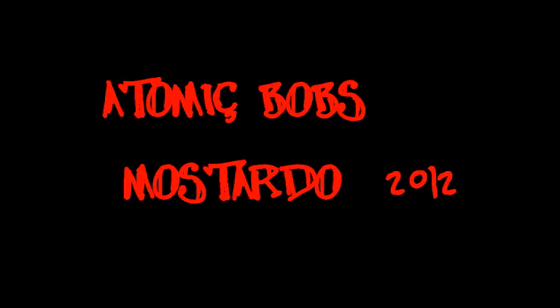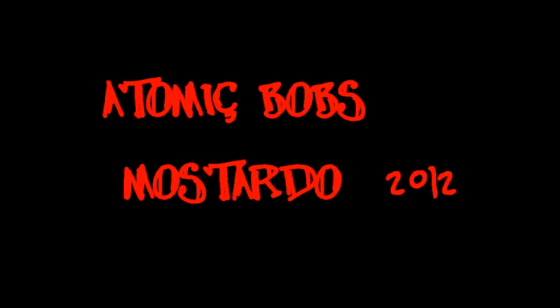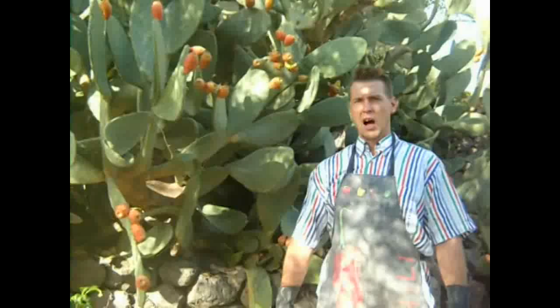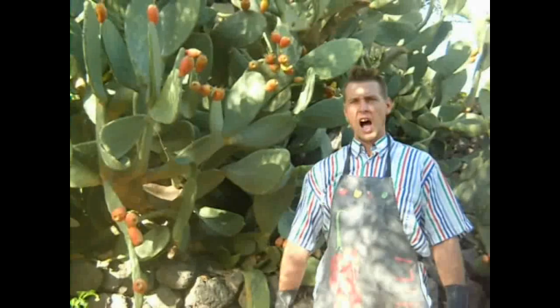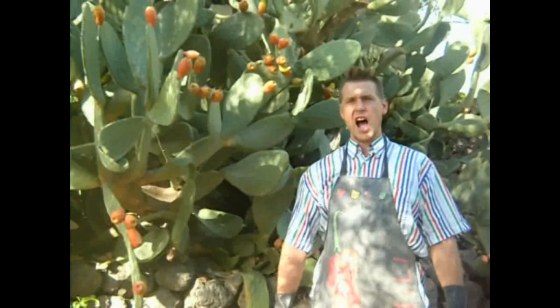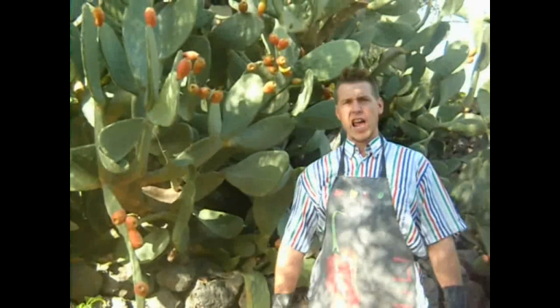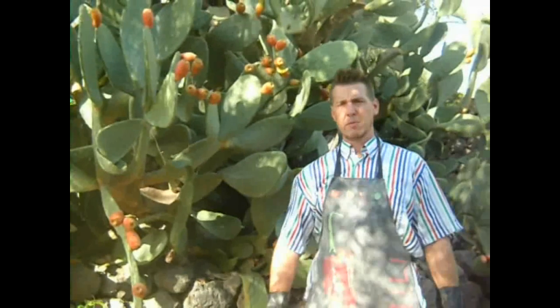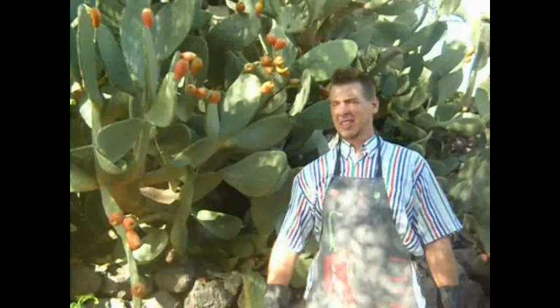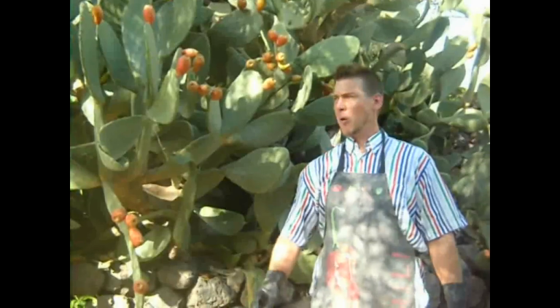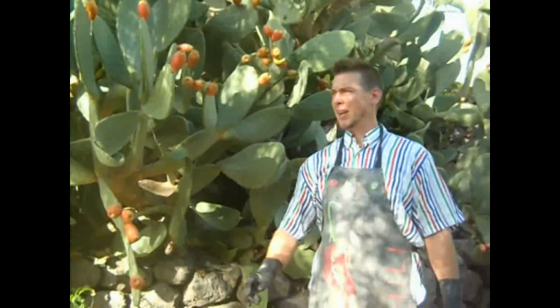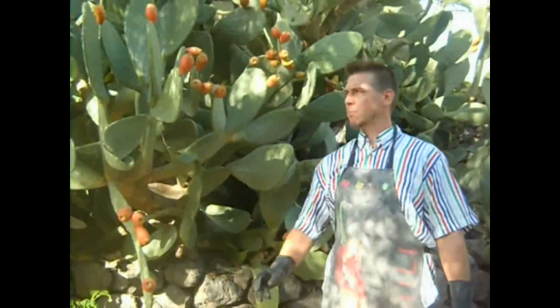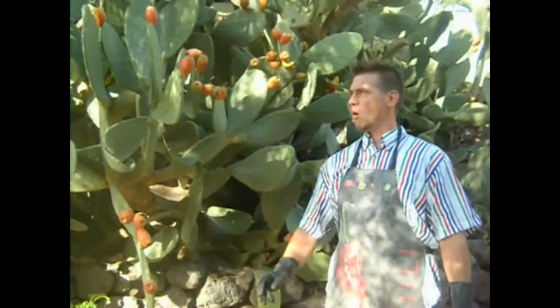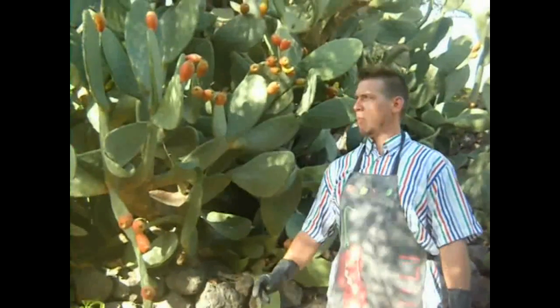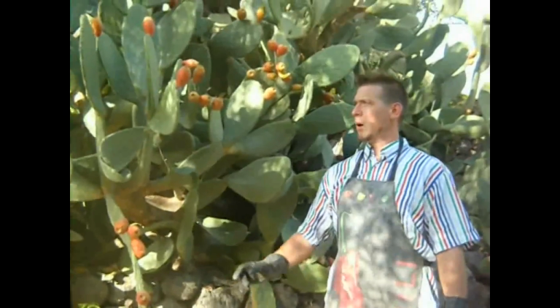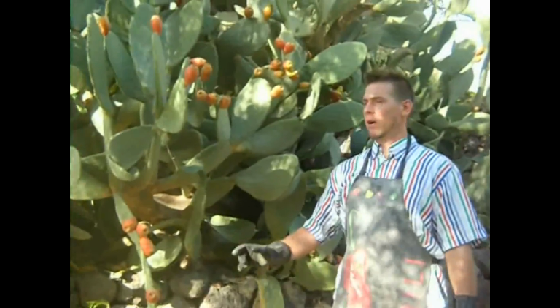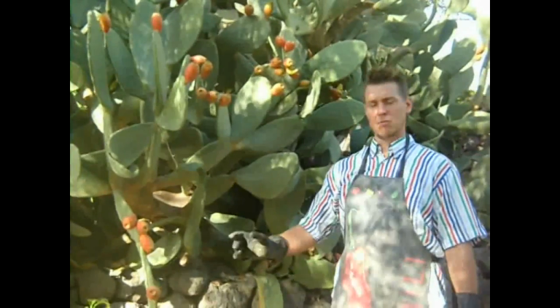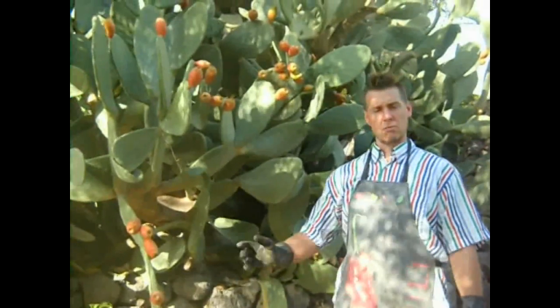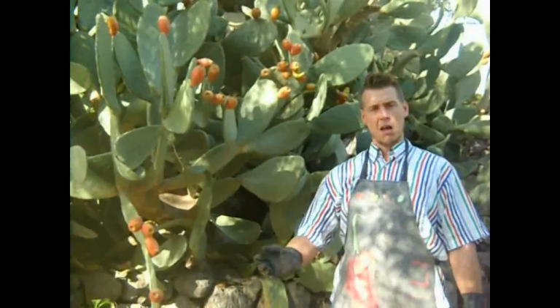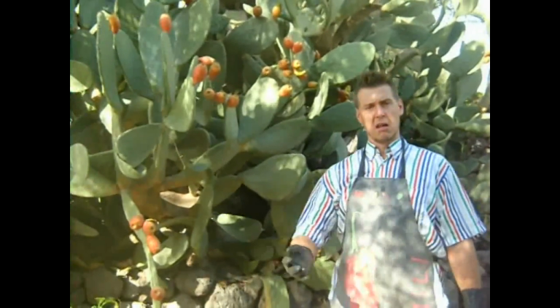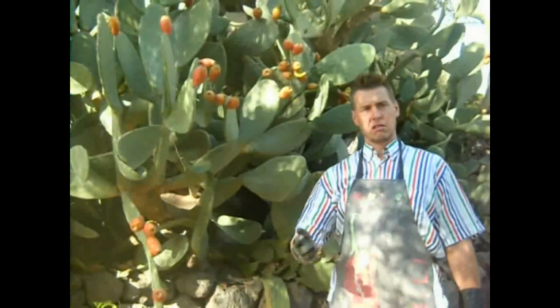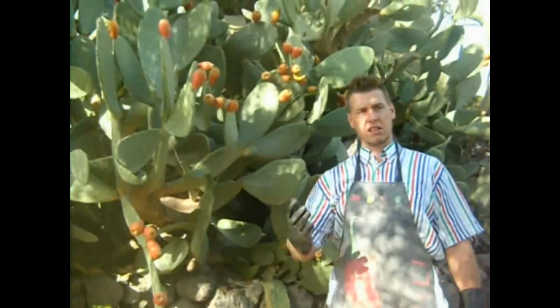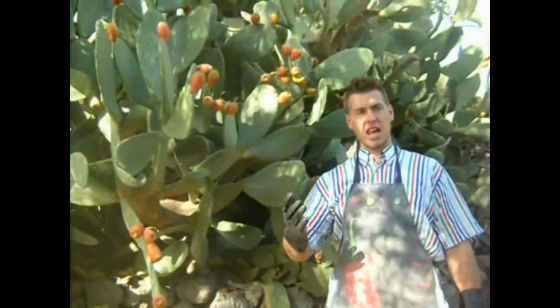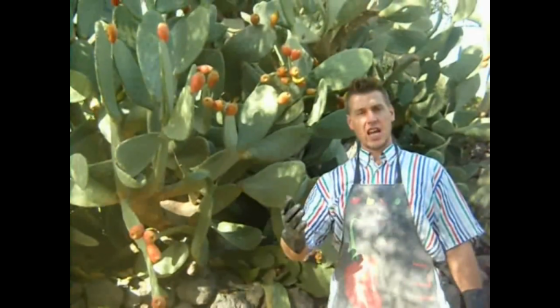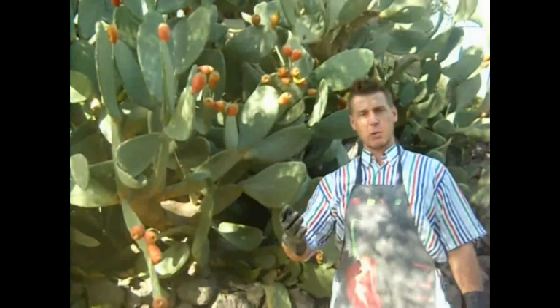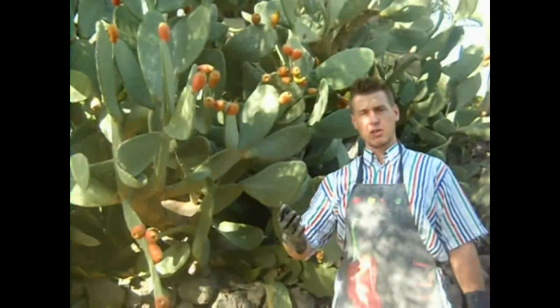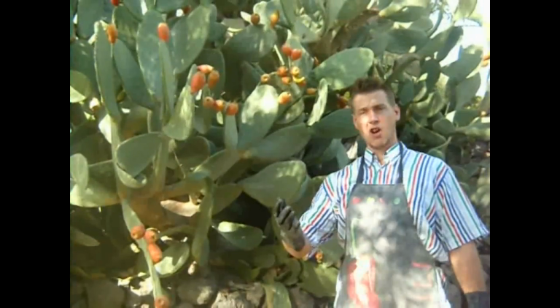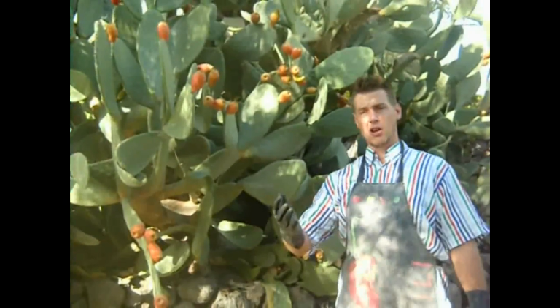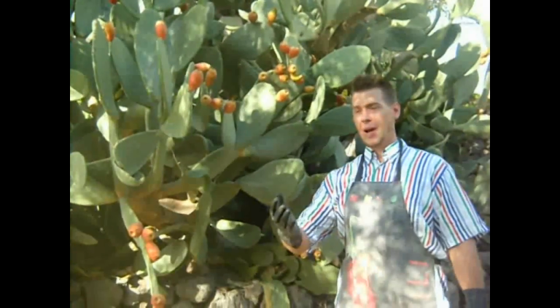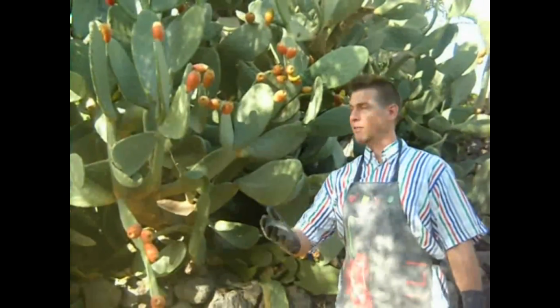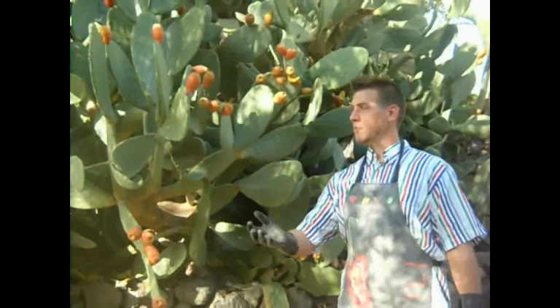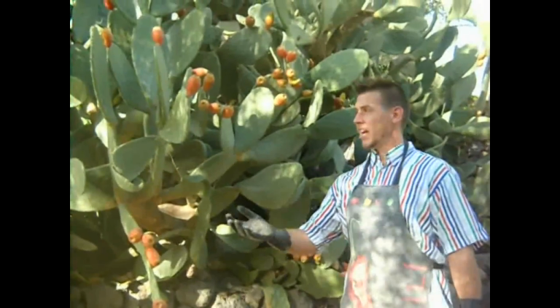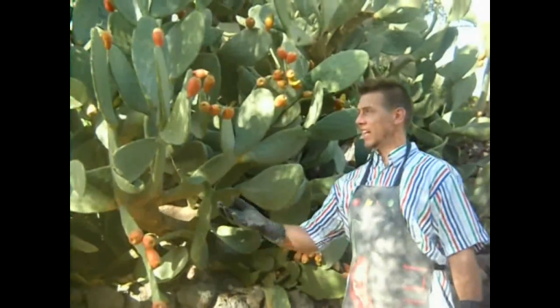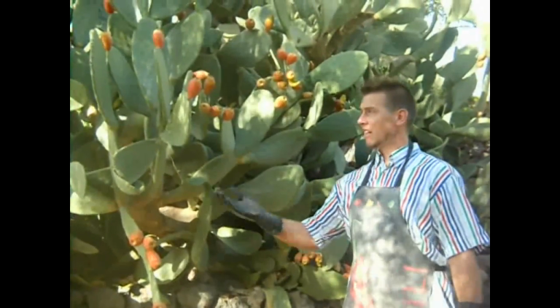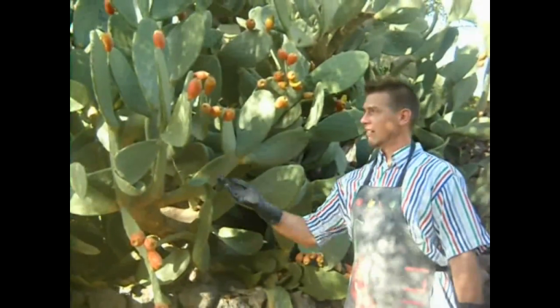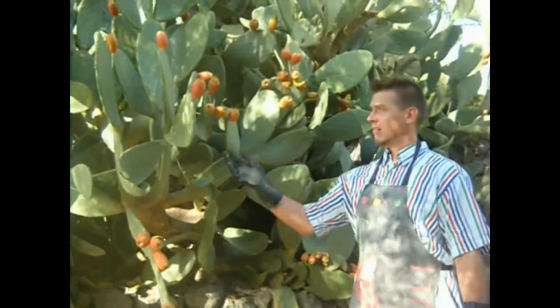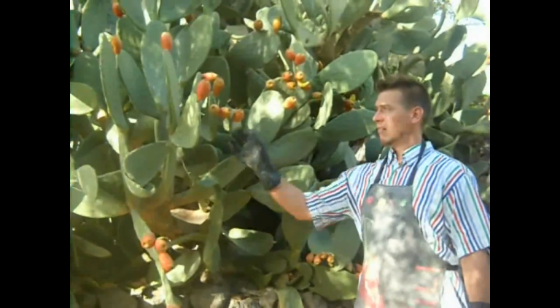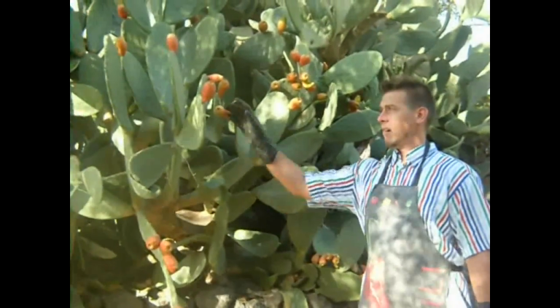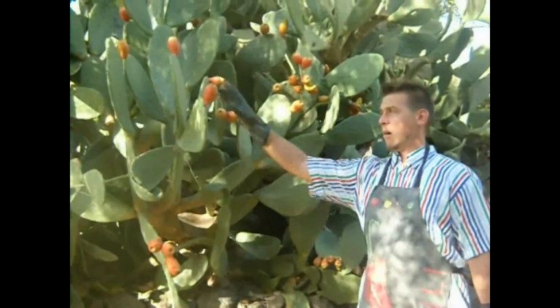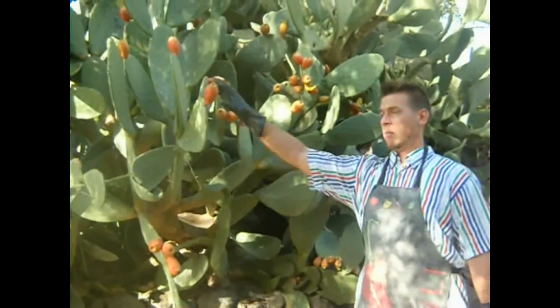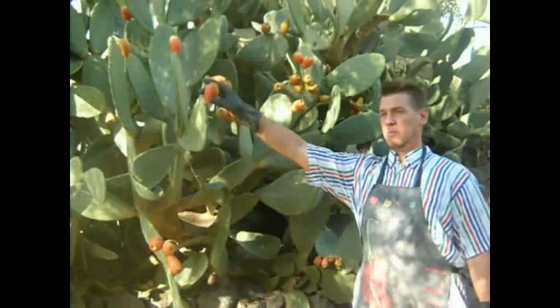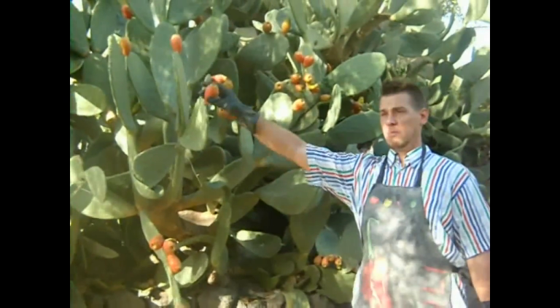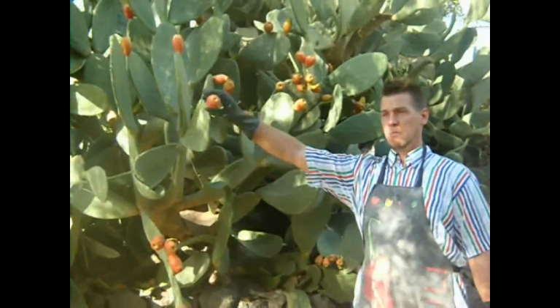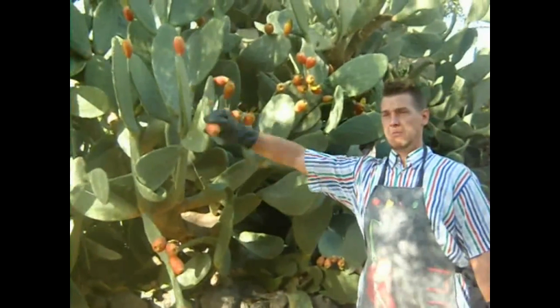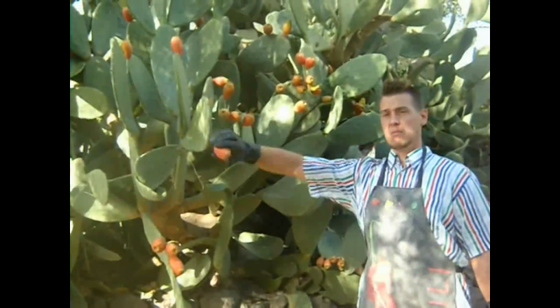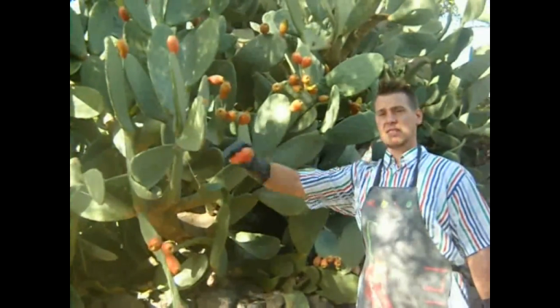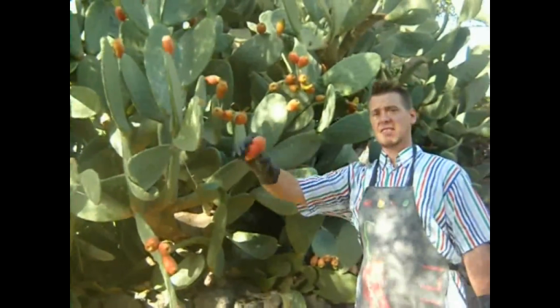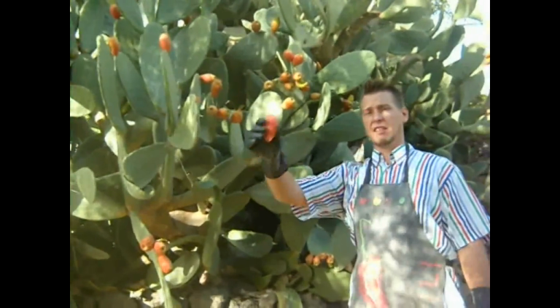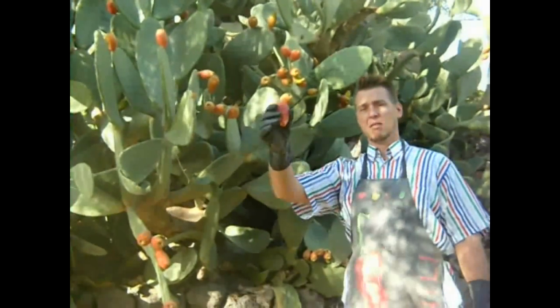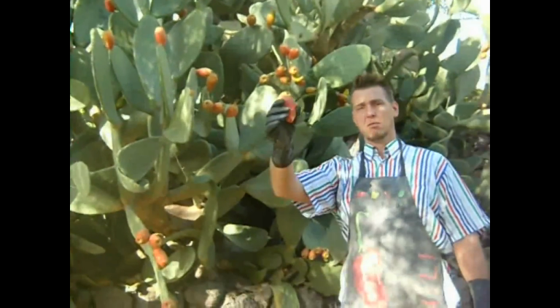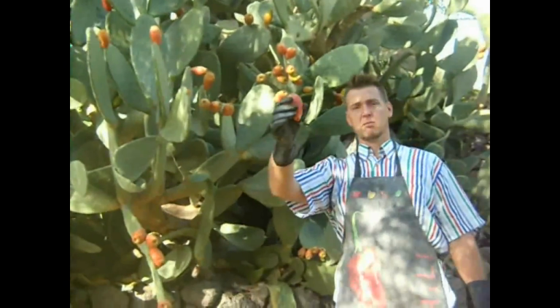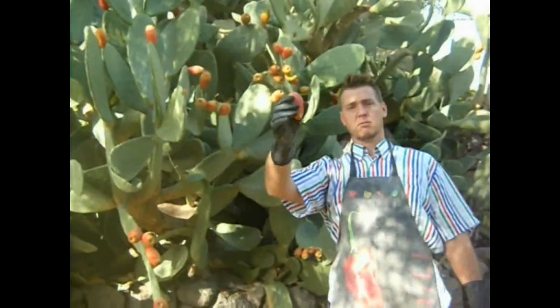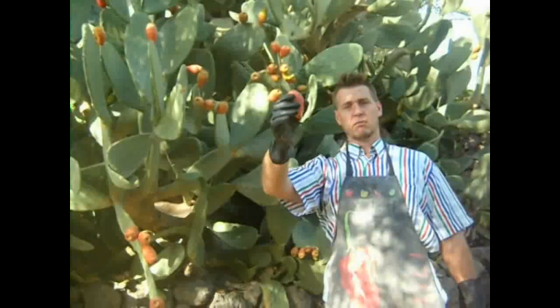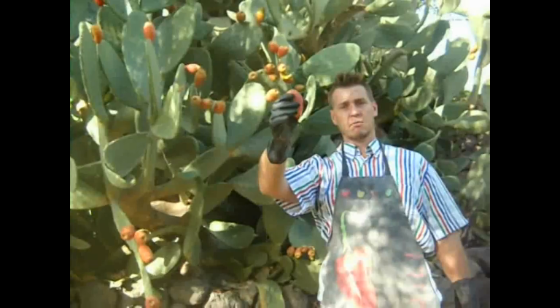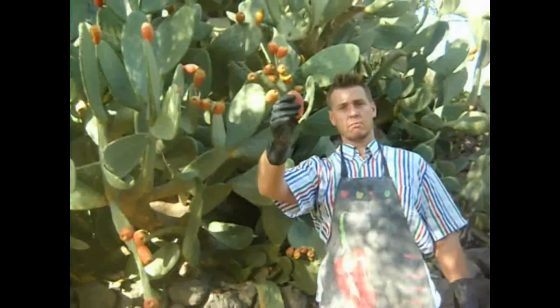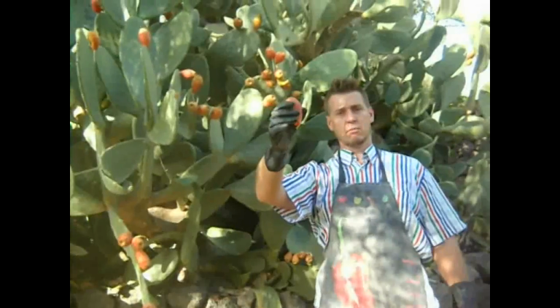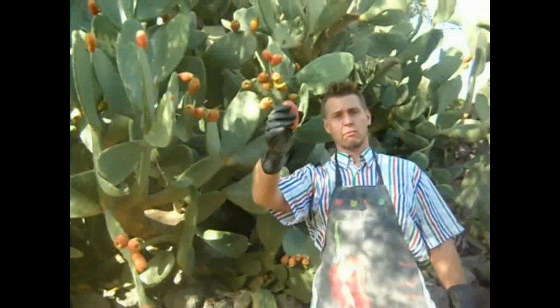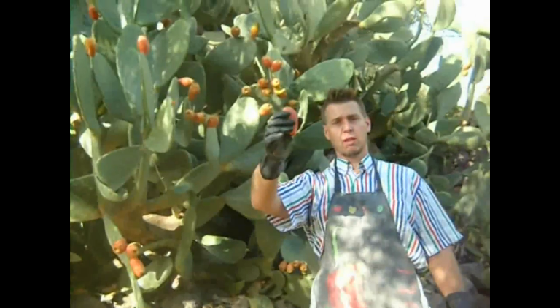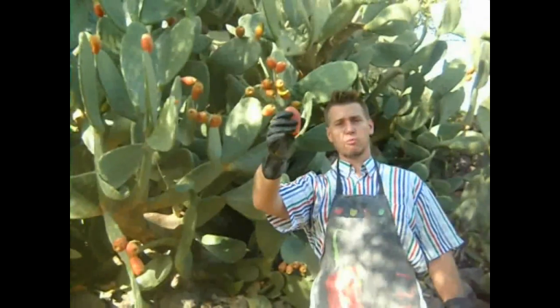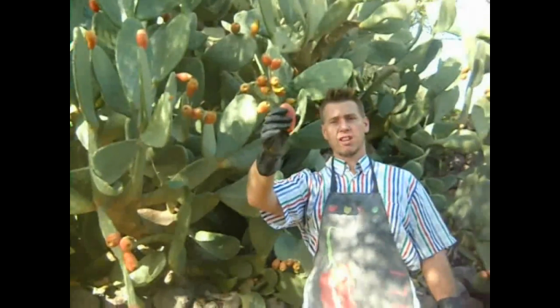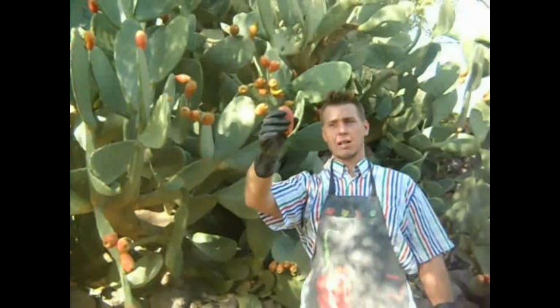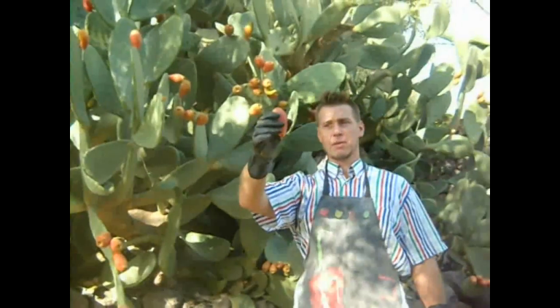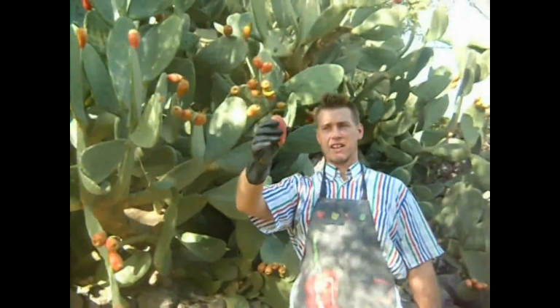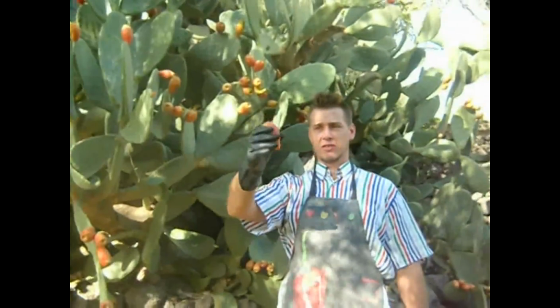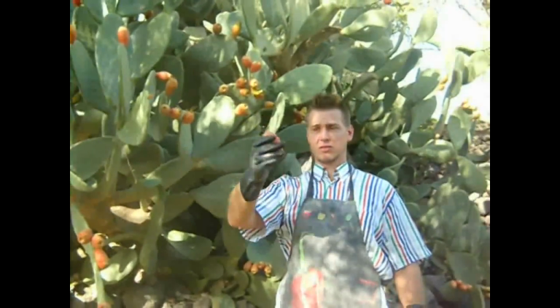I am Atomic Bob. Today I will show you how to make mustard with prickly pears.